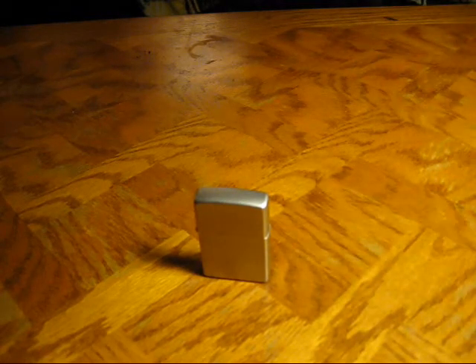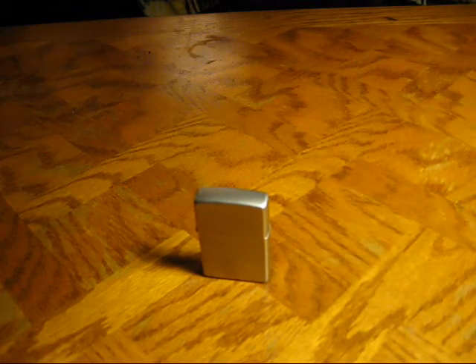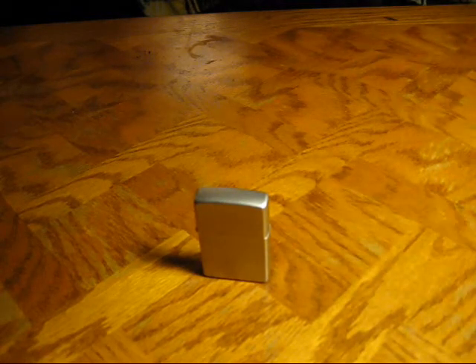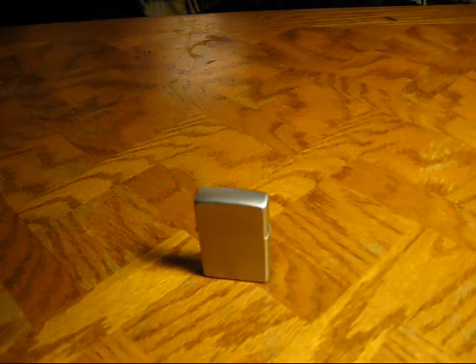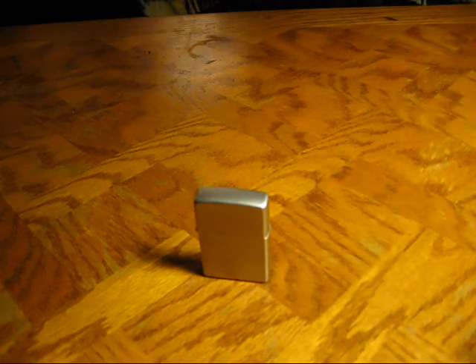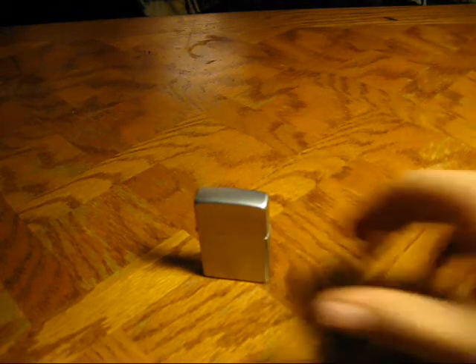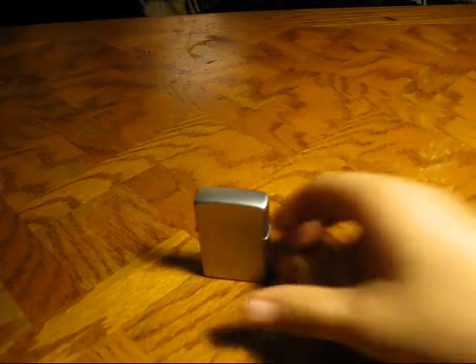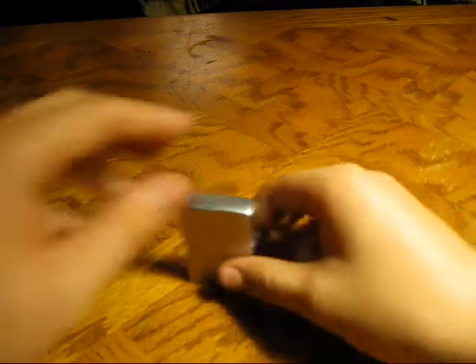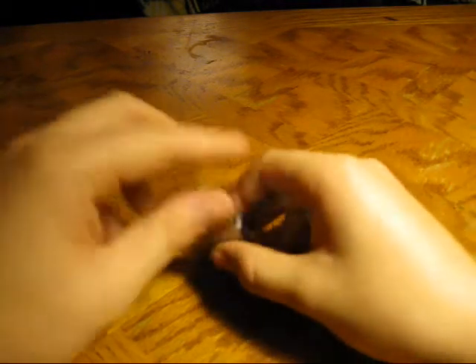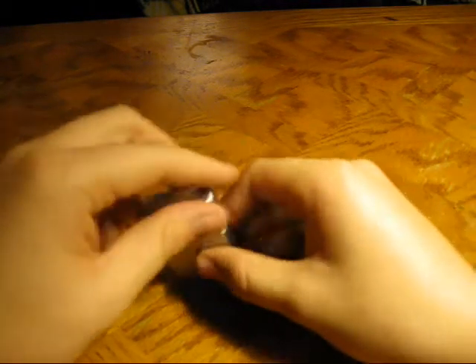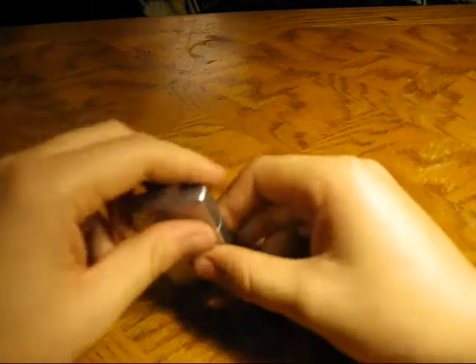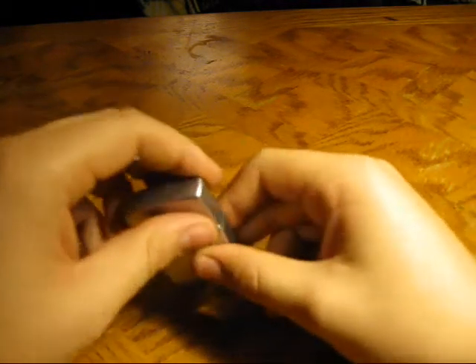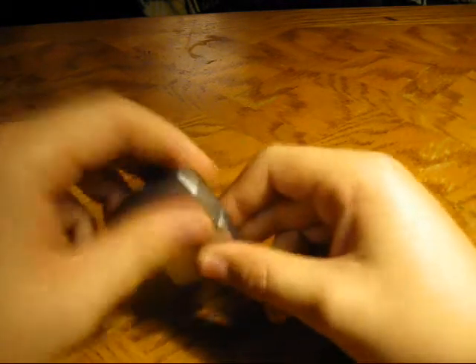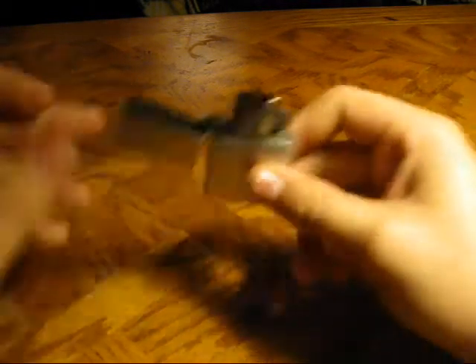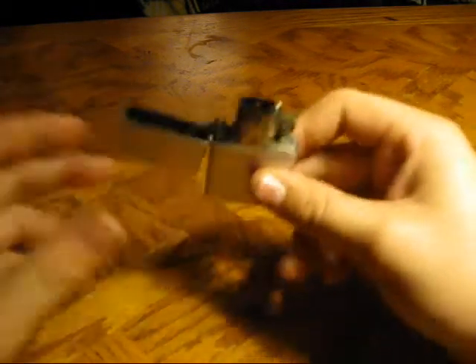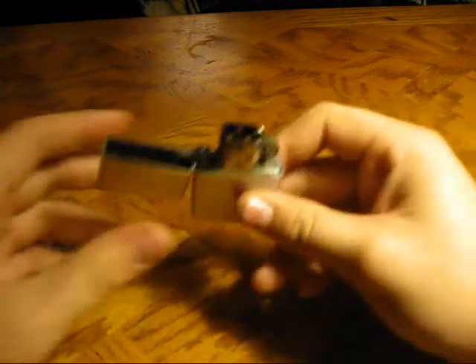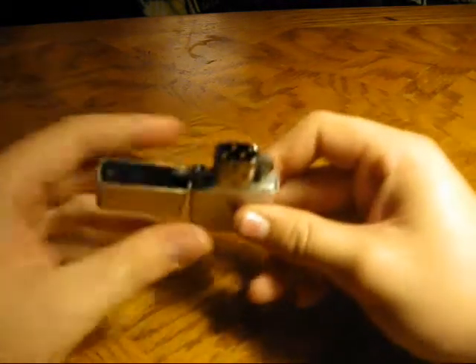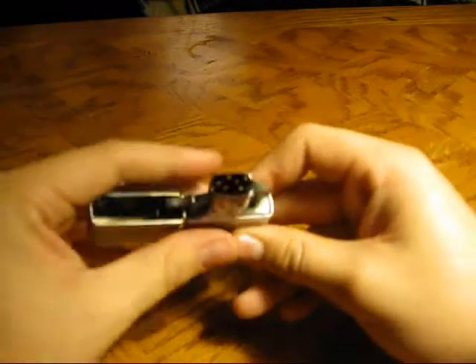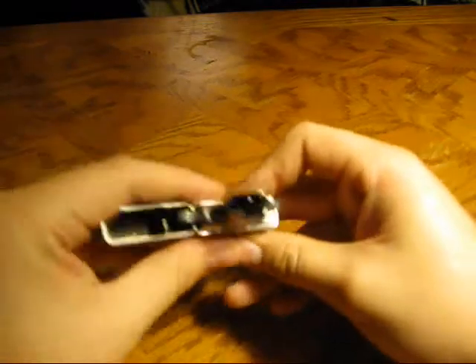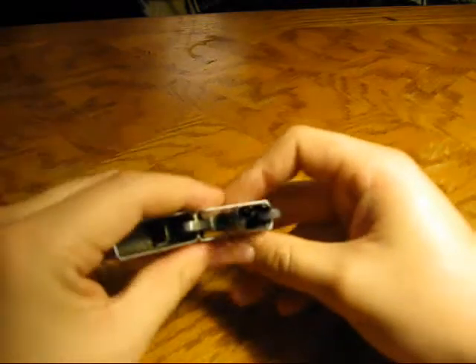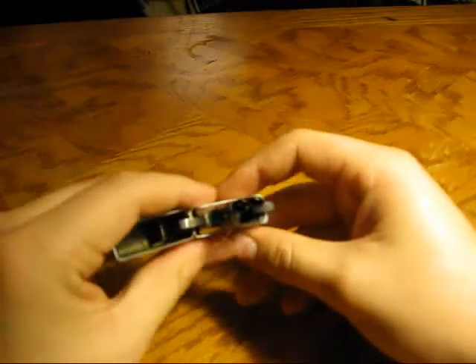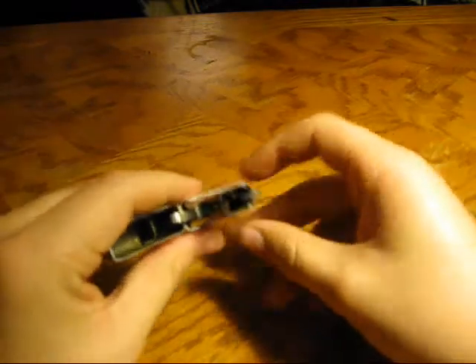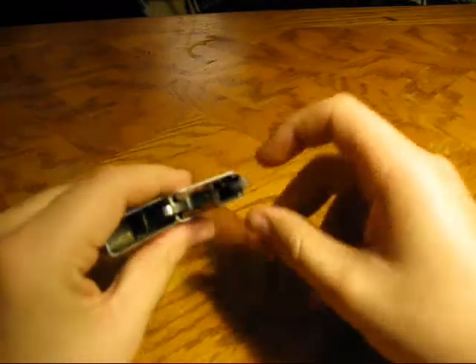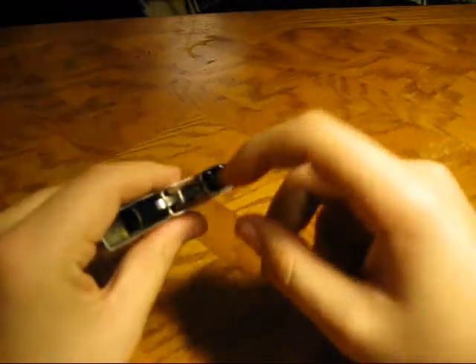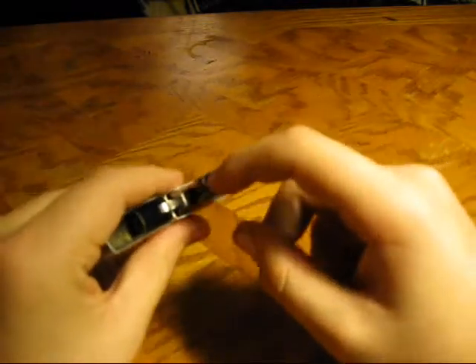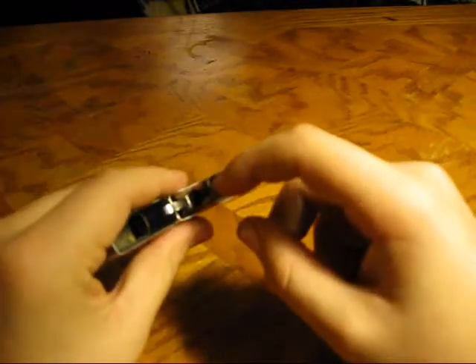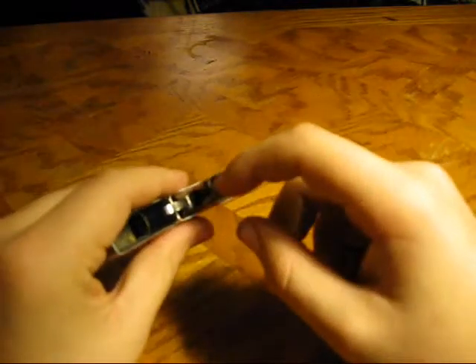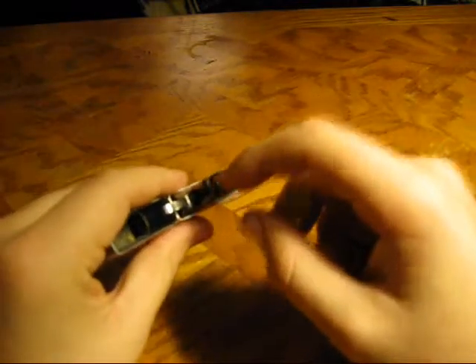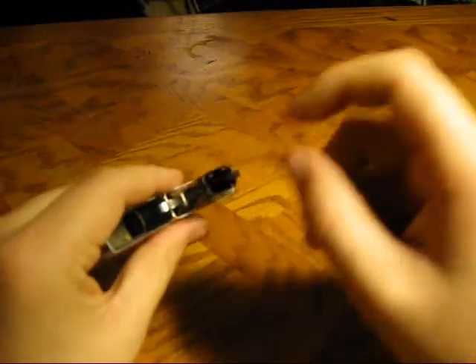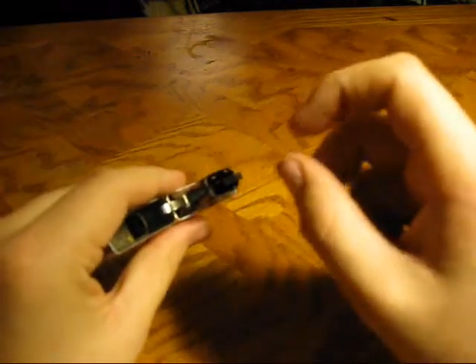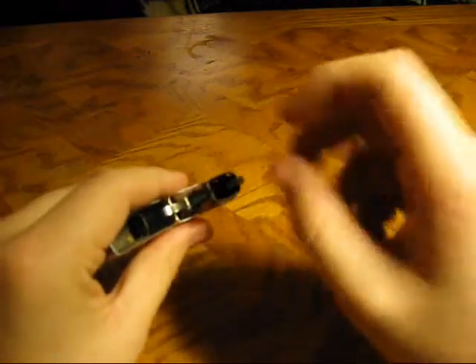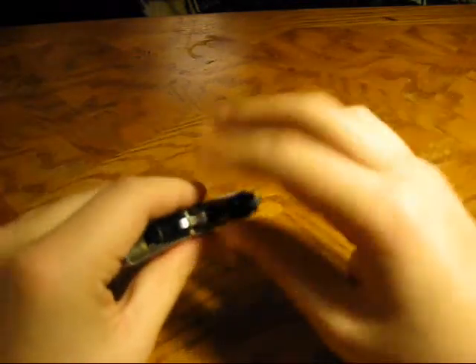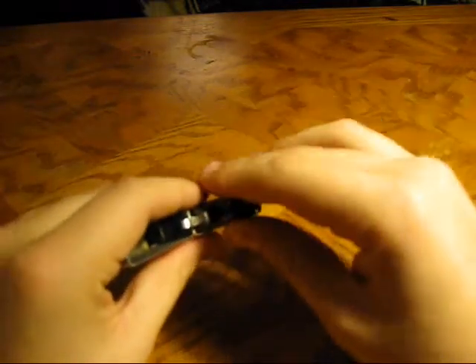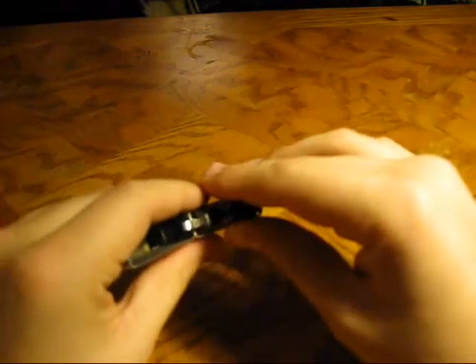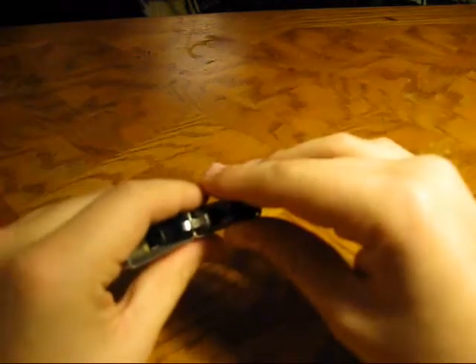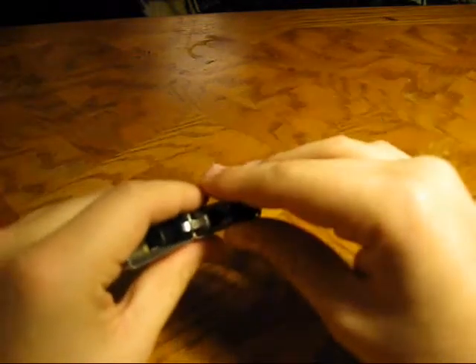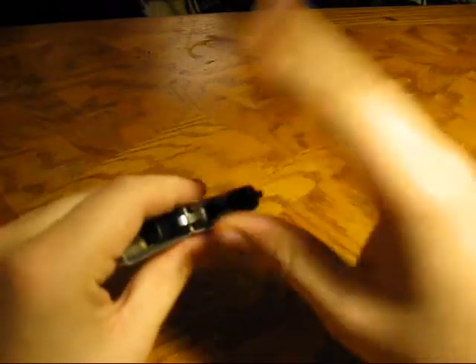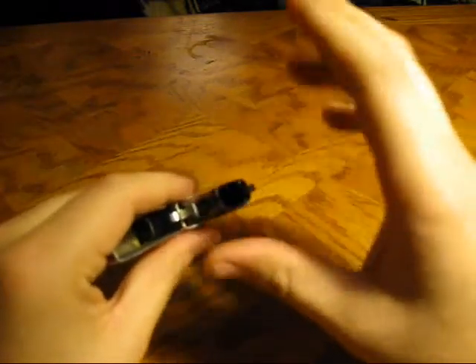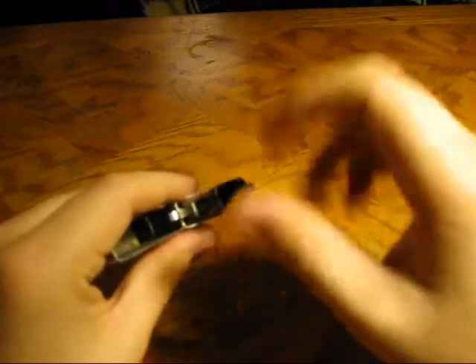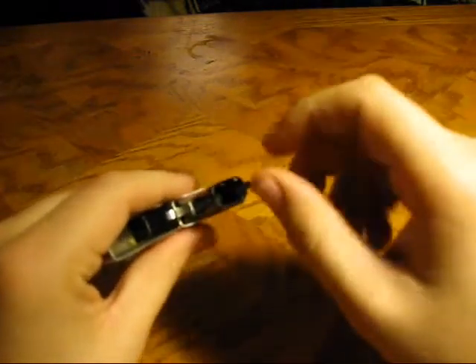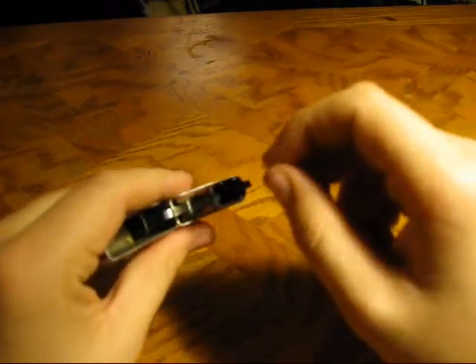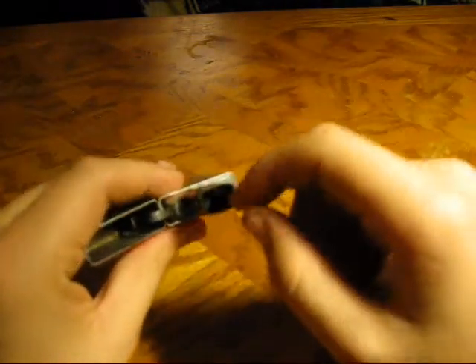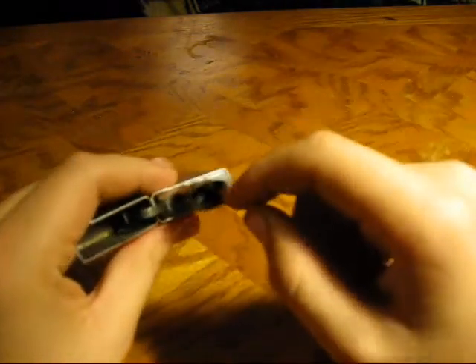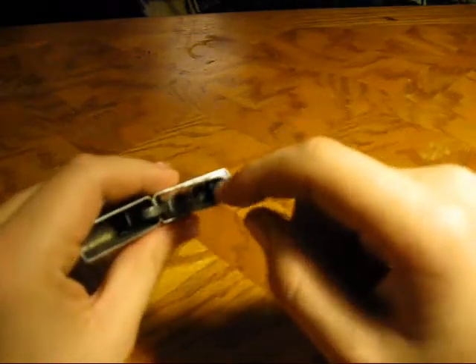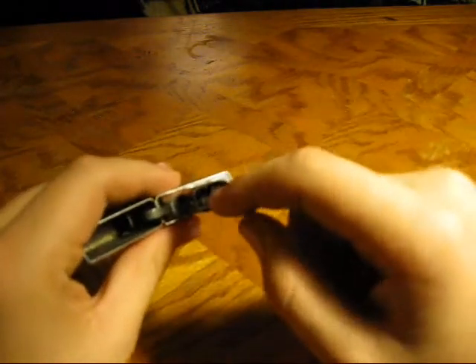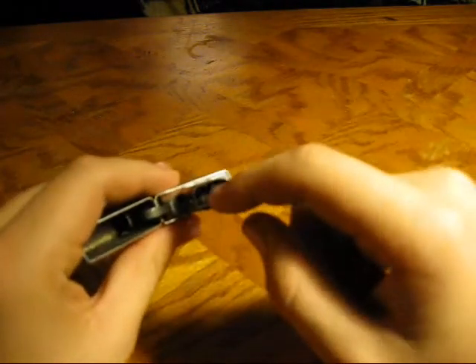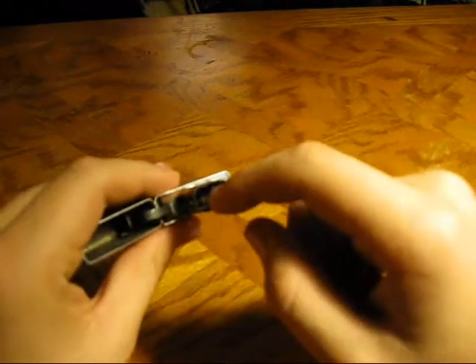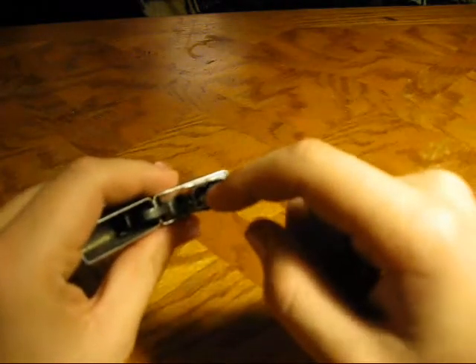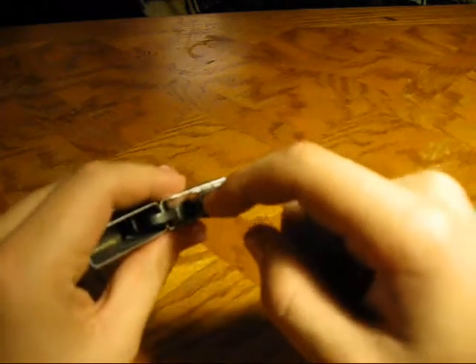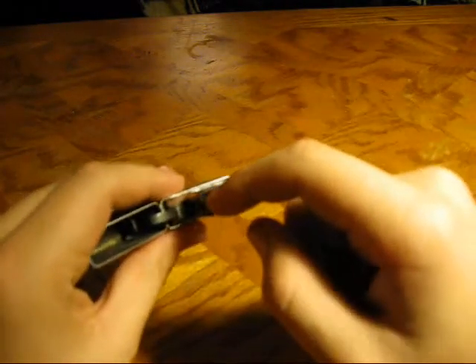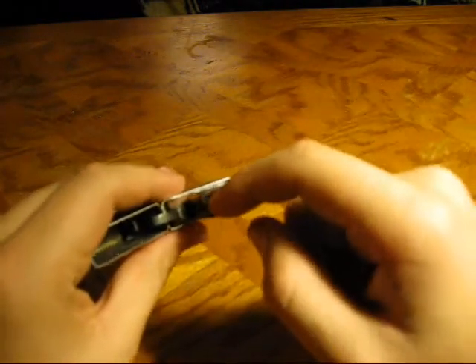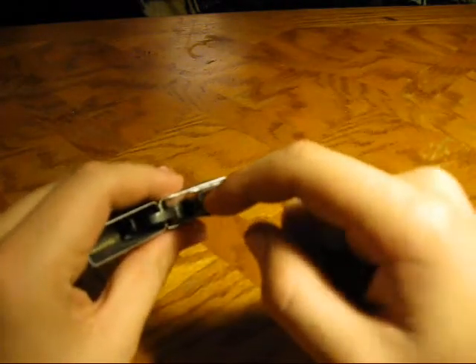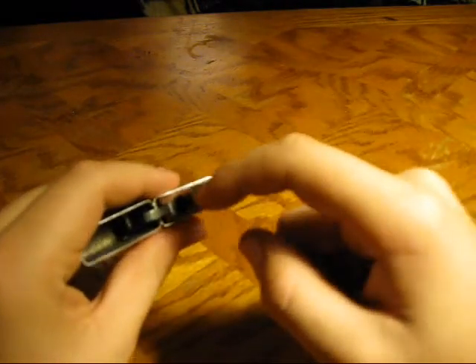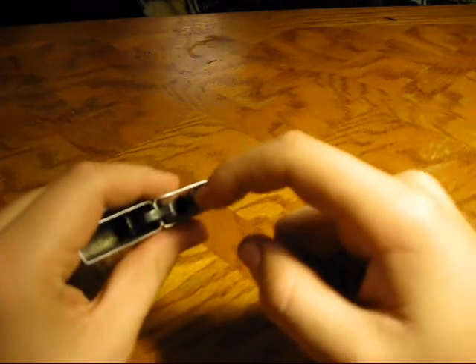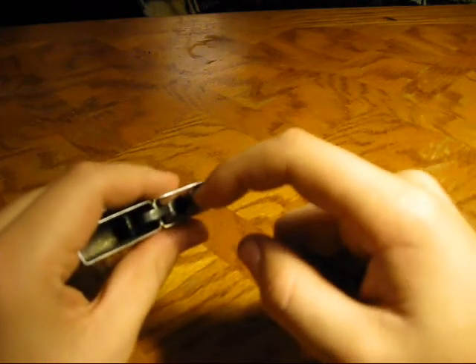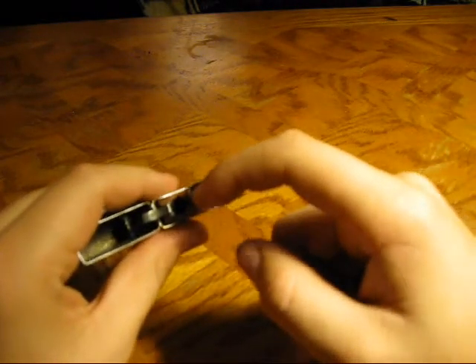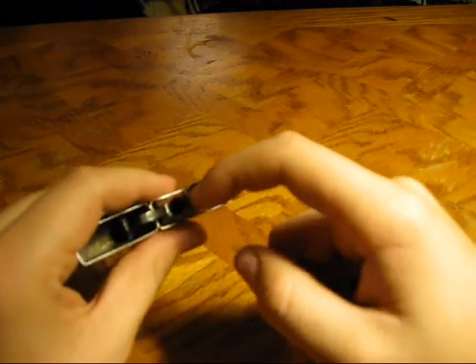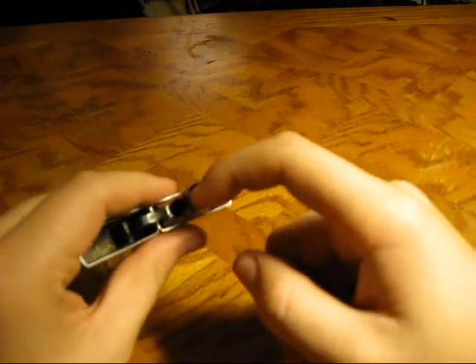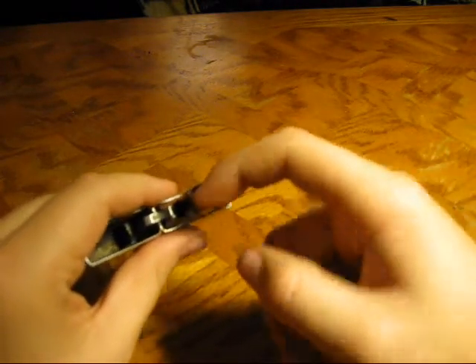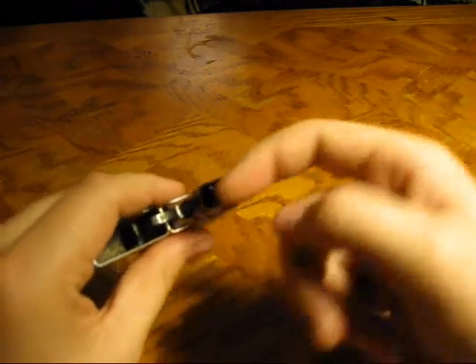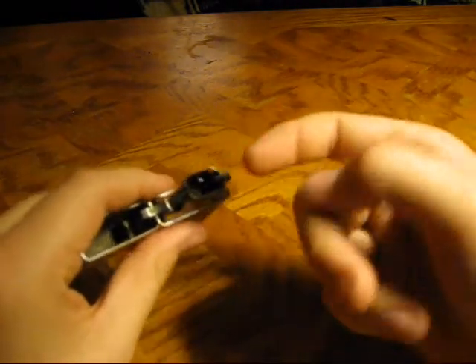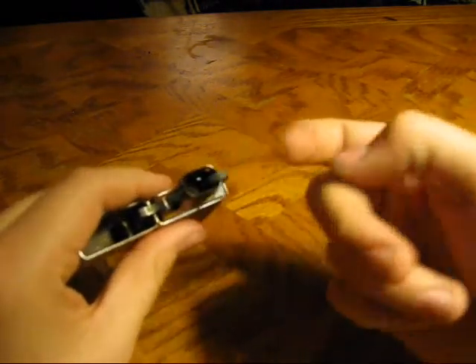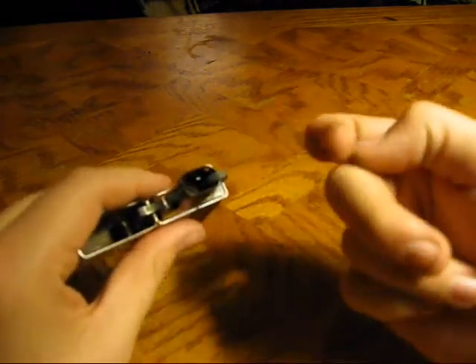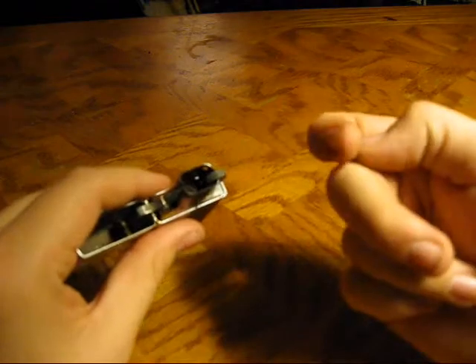What you're going to need to do is take your Zippo, open it, and take your wick — it's still hot from practicing — and push it down a little bit.